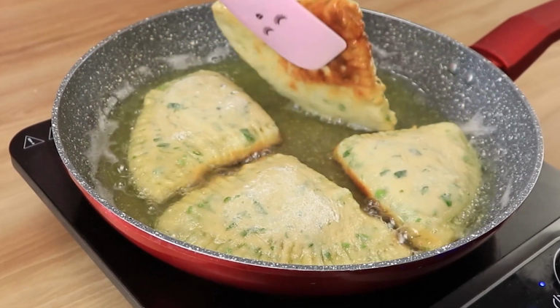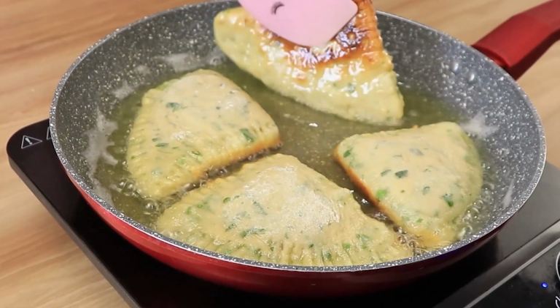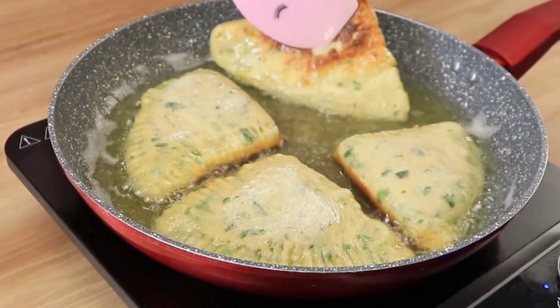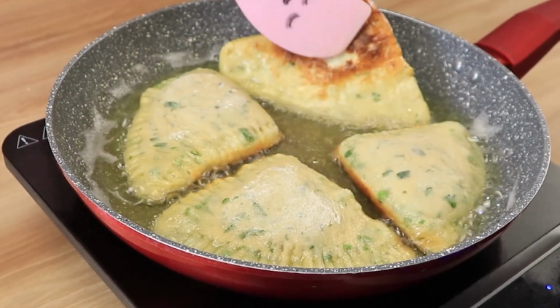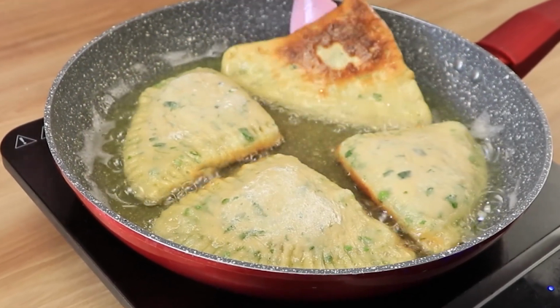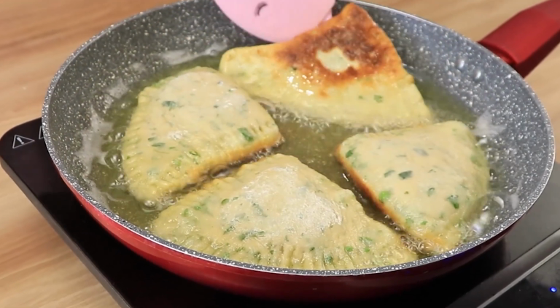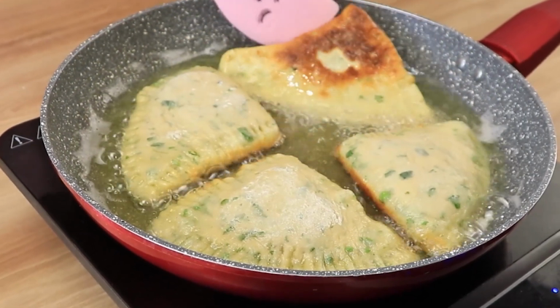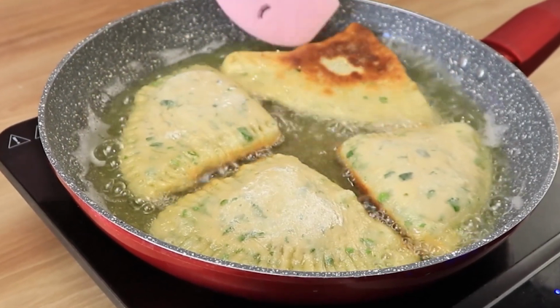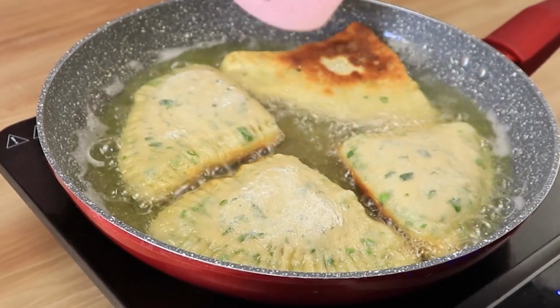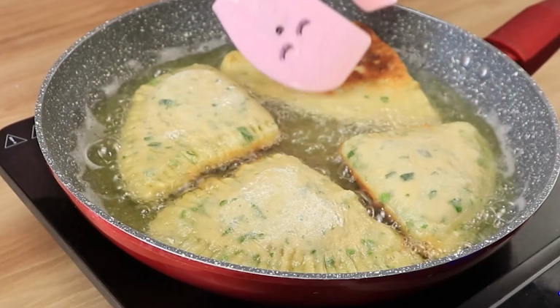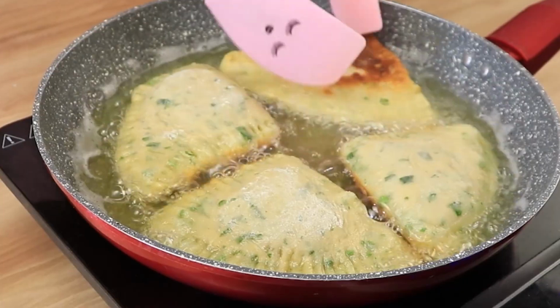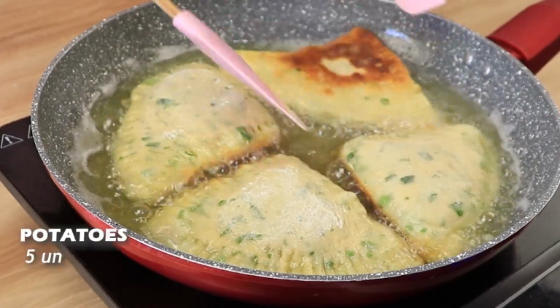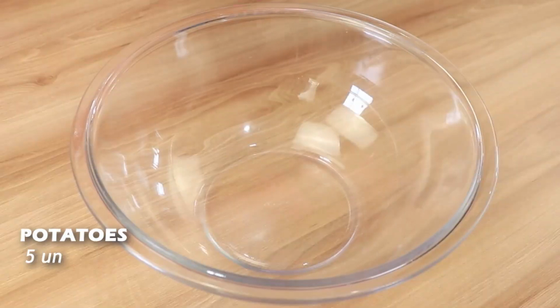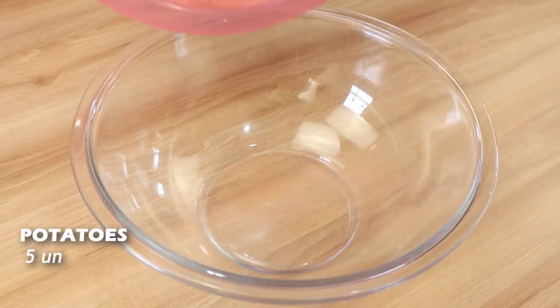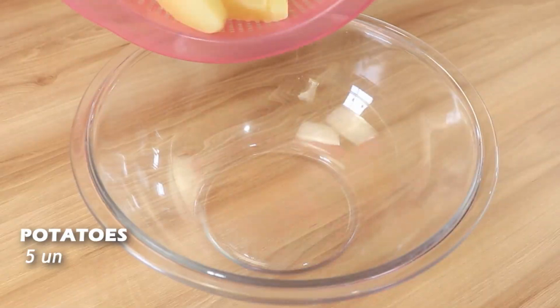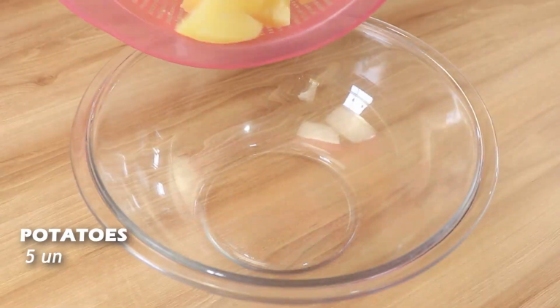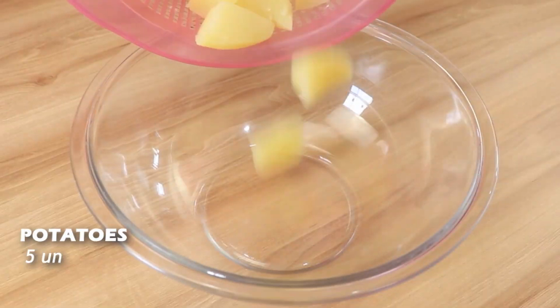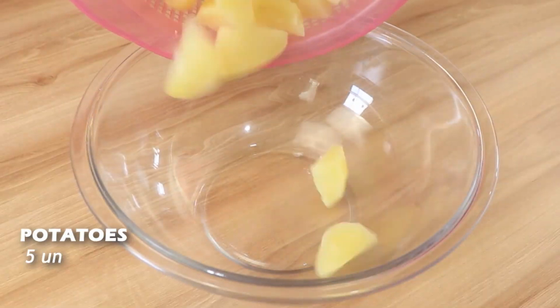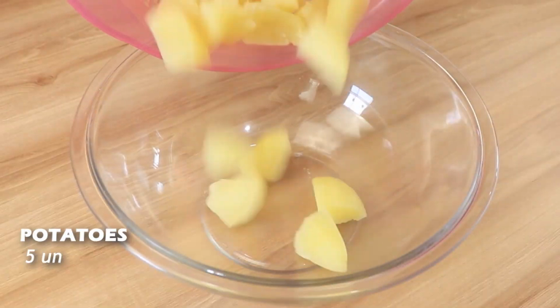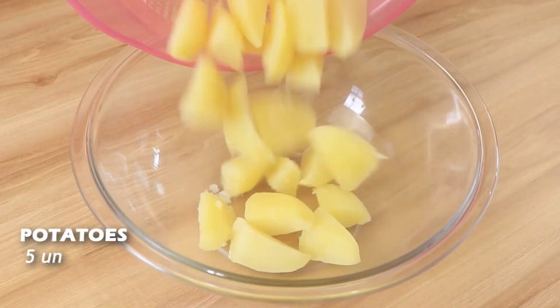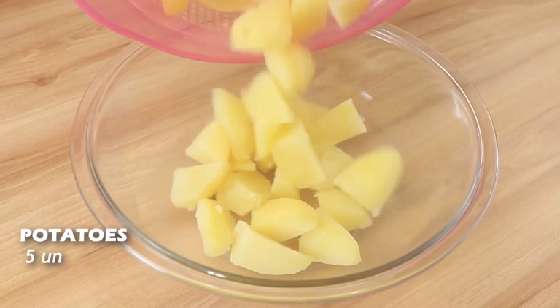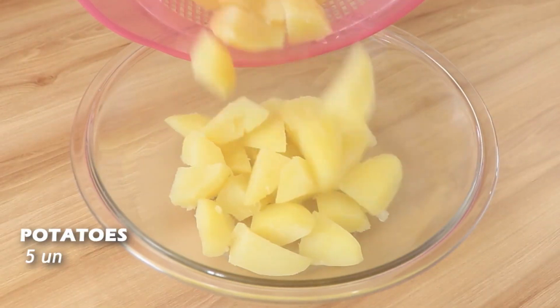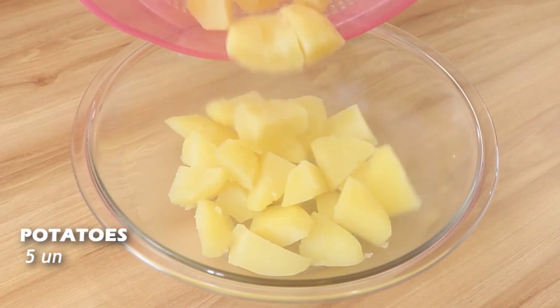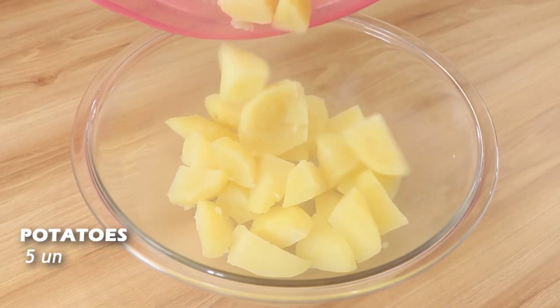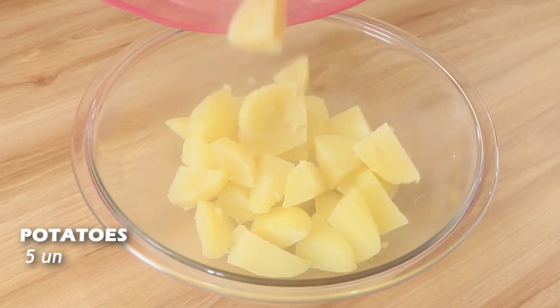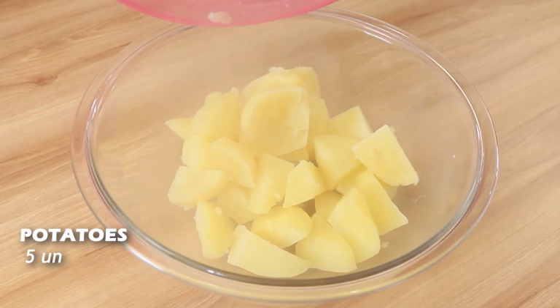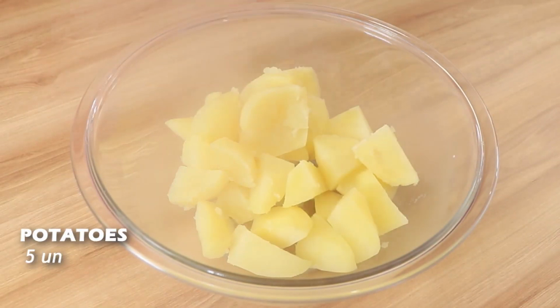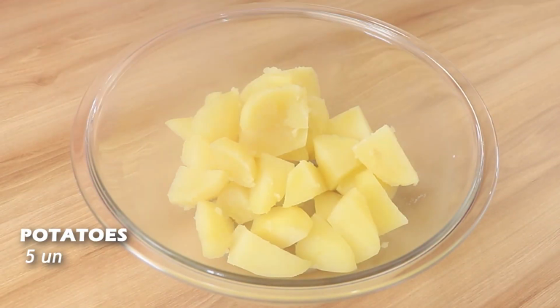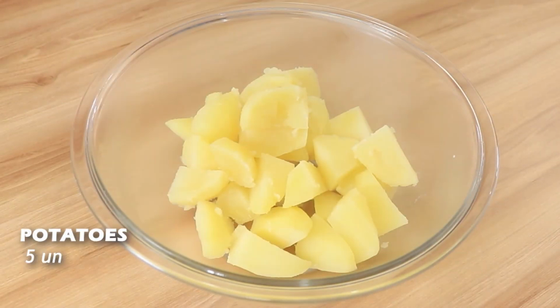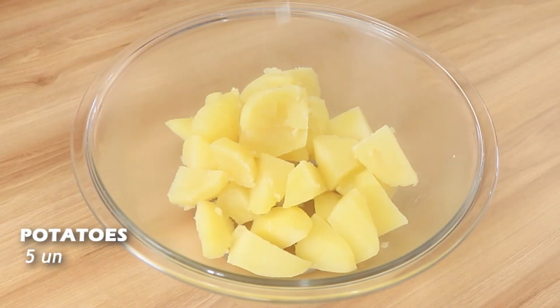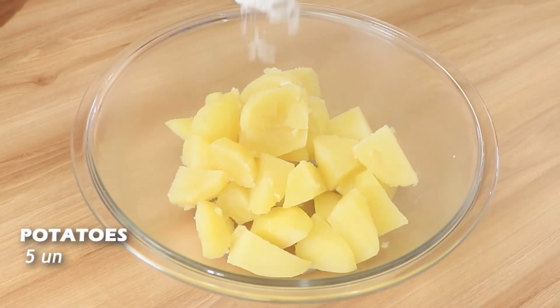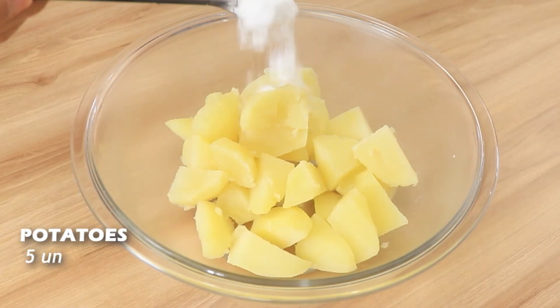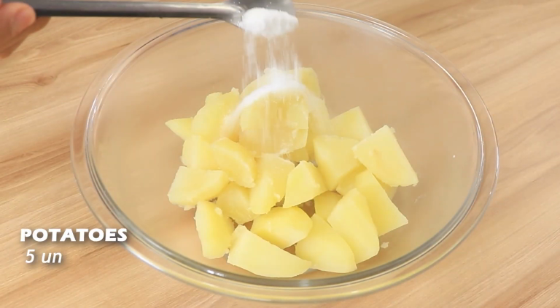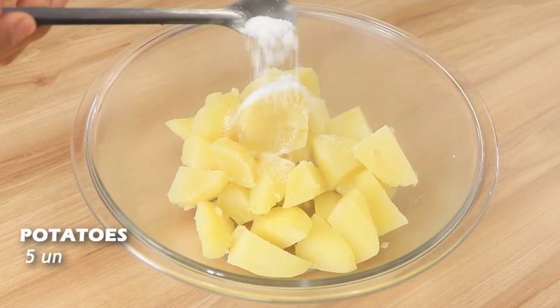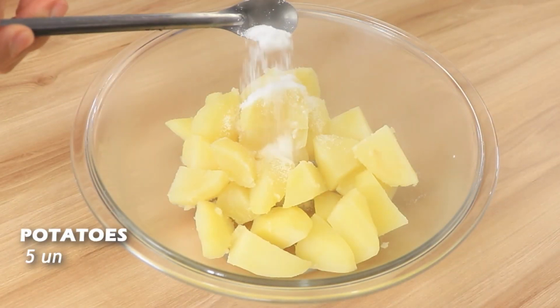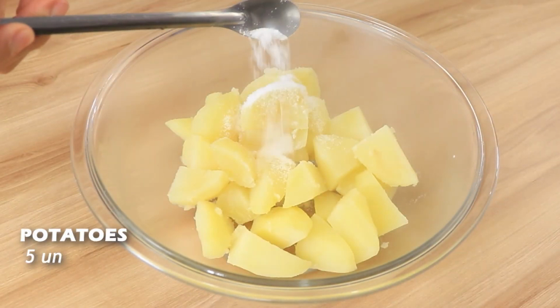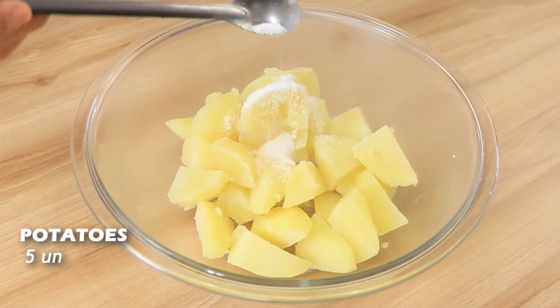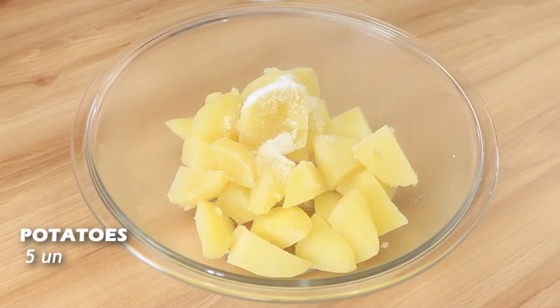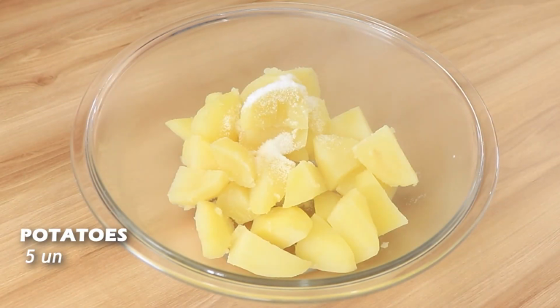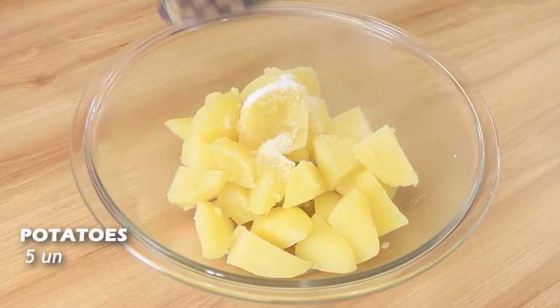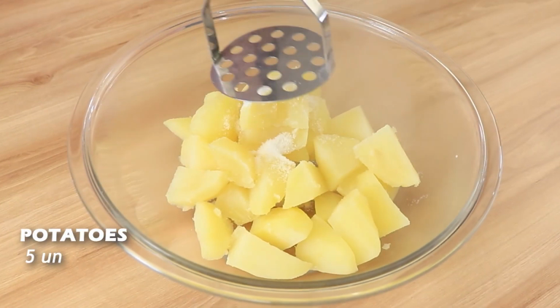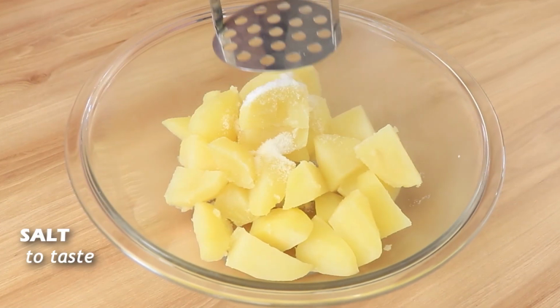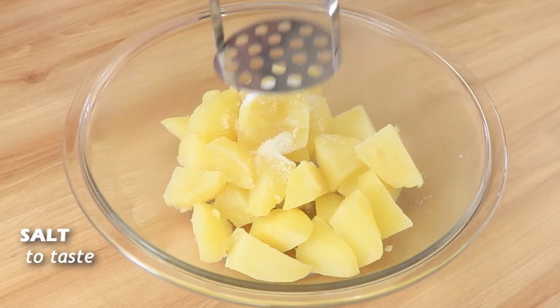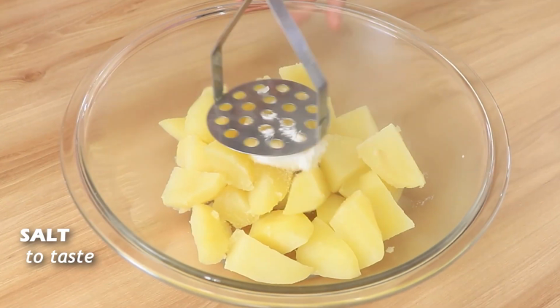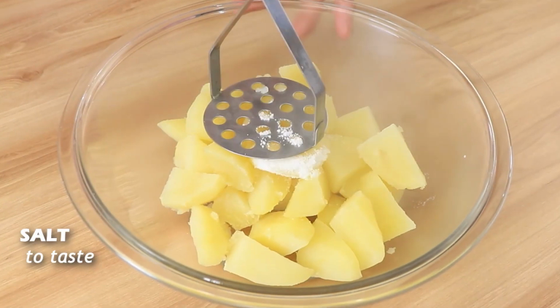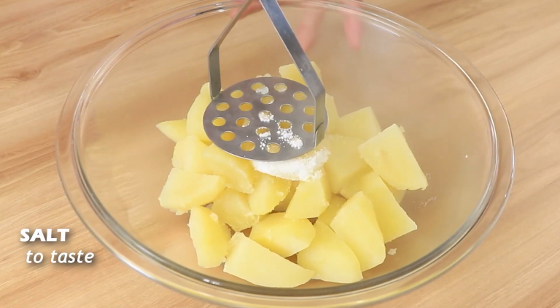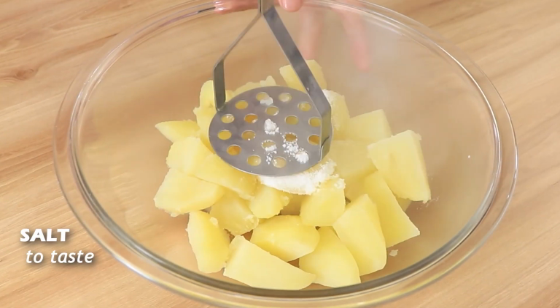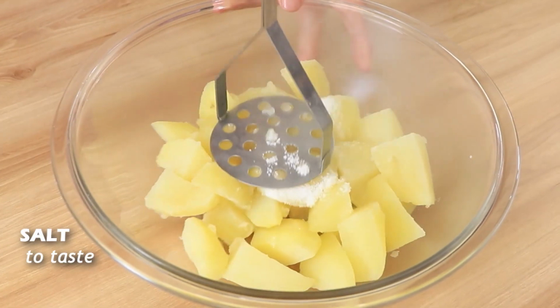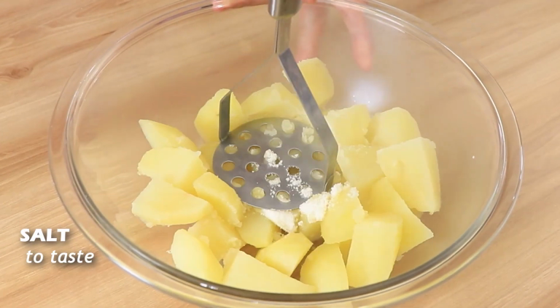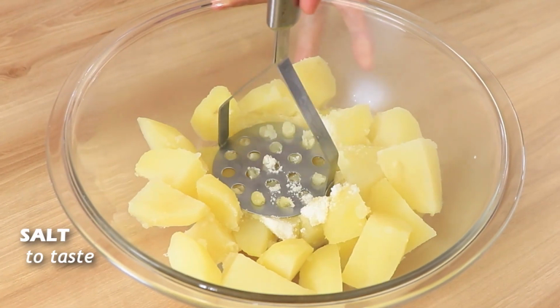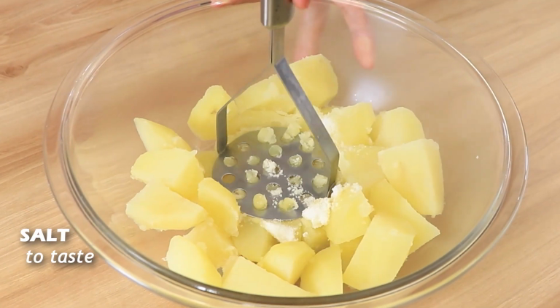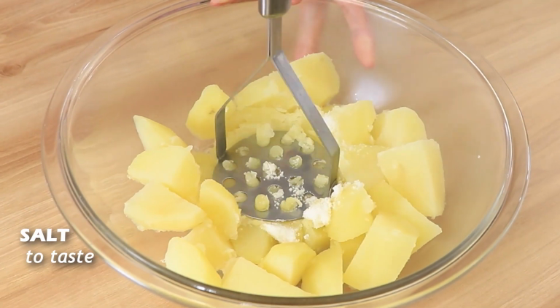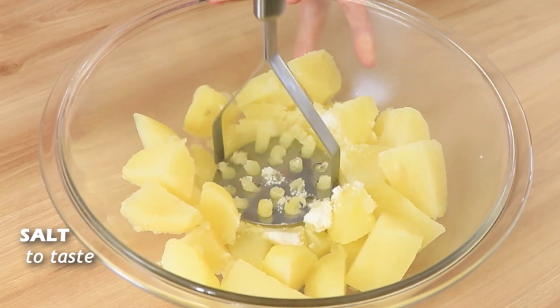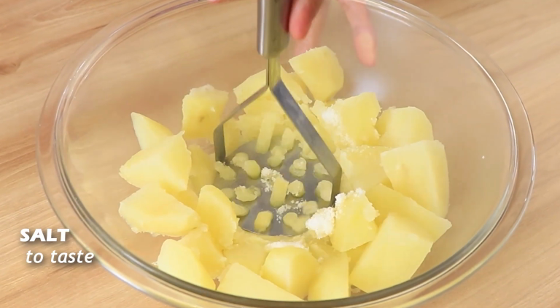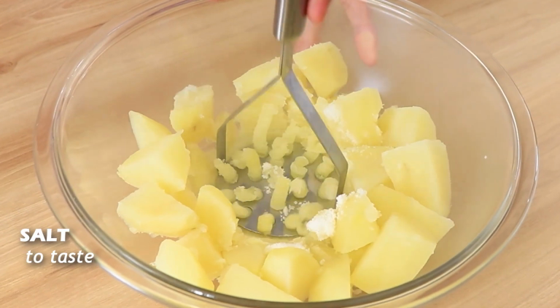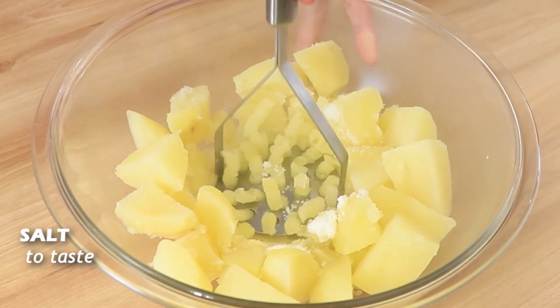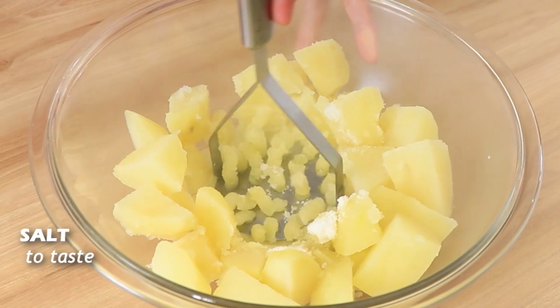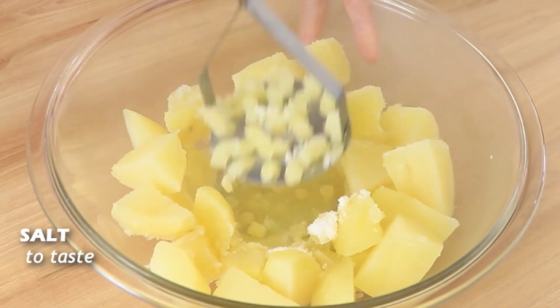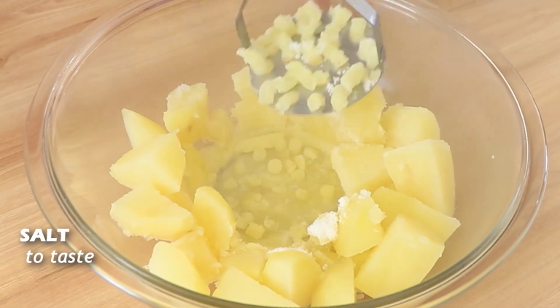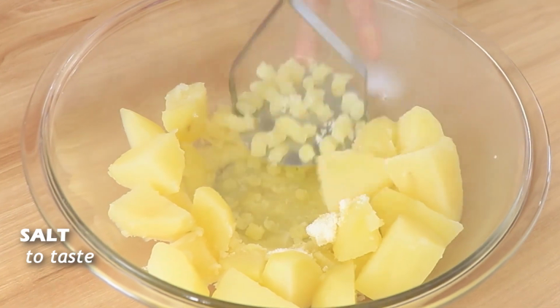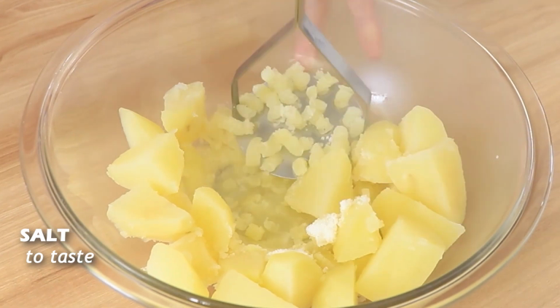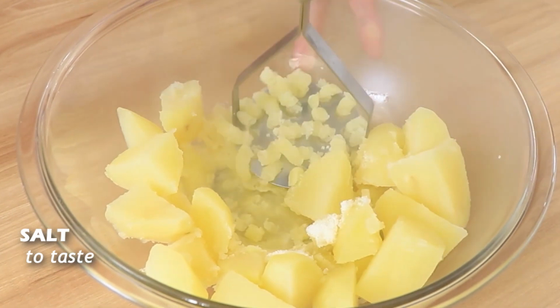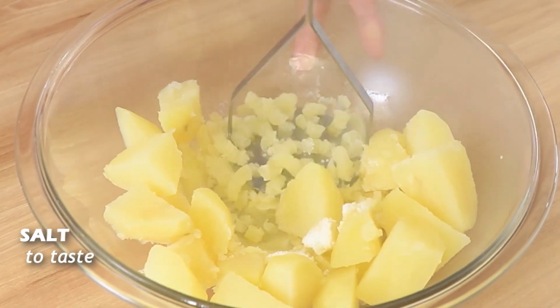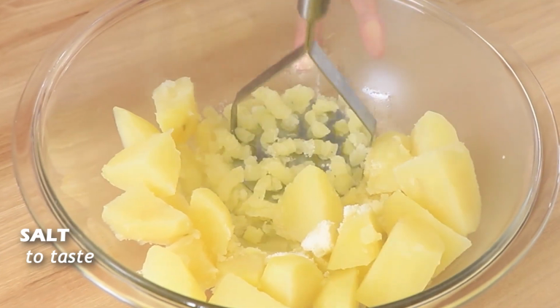For this delicious recipe, you're going to start by putting into a bowl five cooked potatoes and half a teaspoon of salt, and then you're going to mash them.